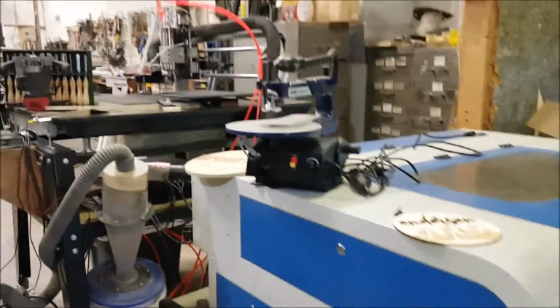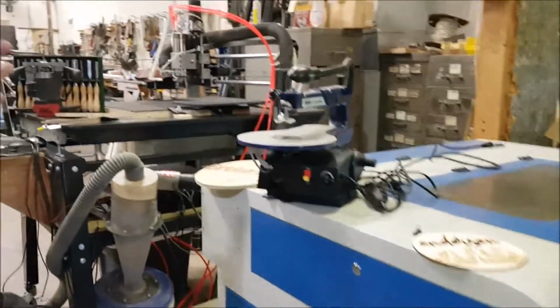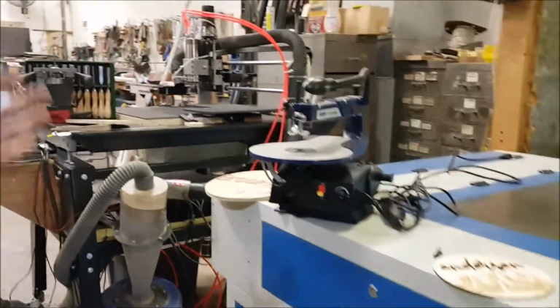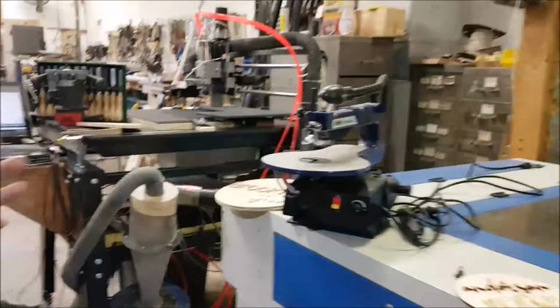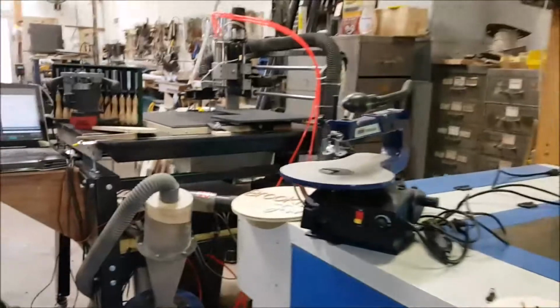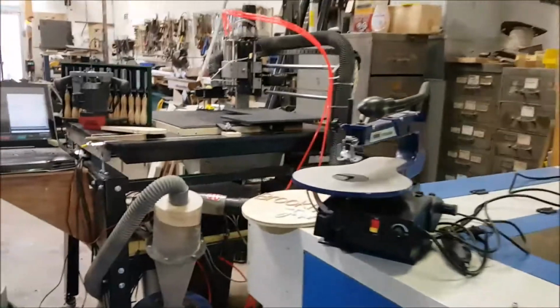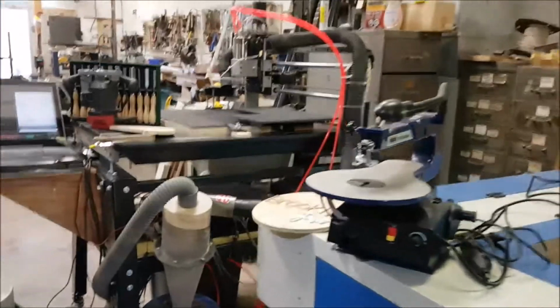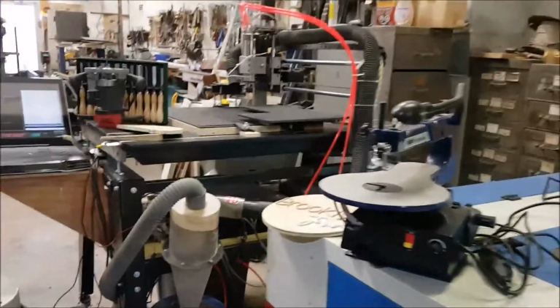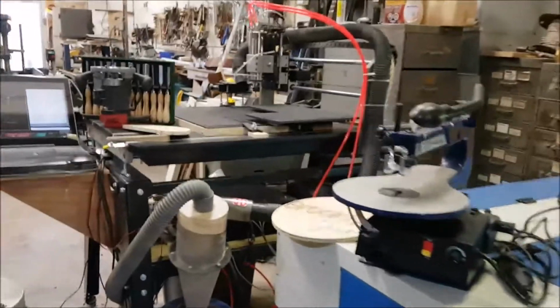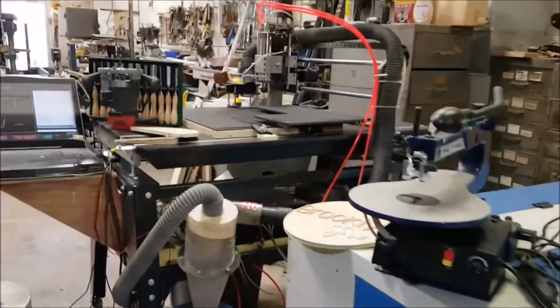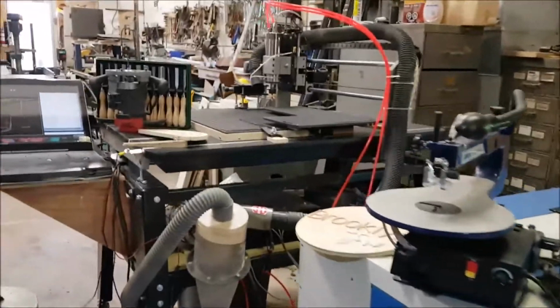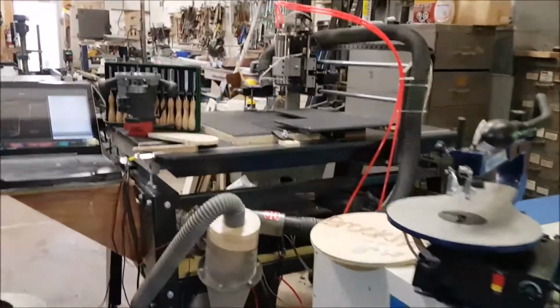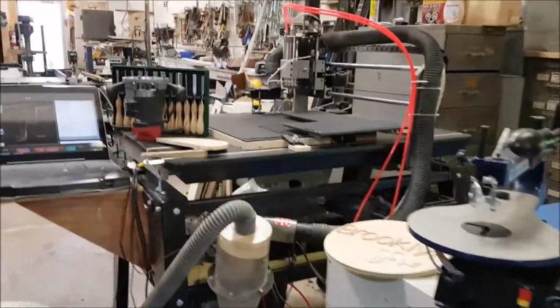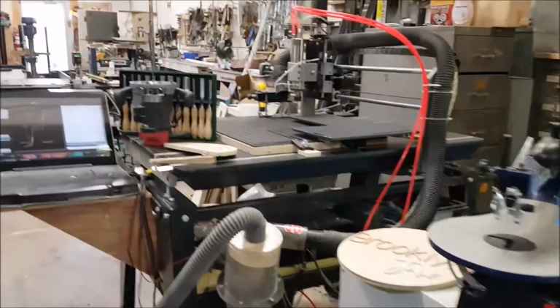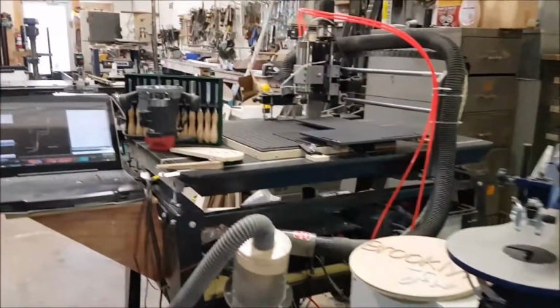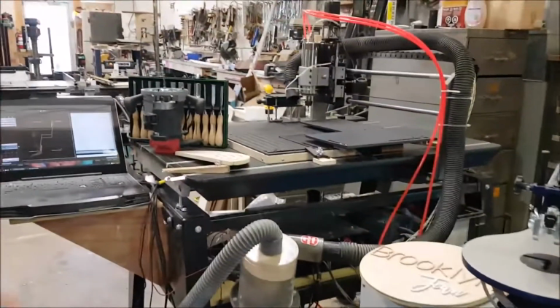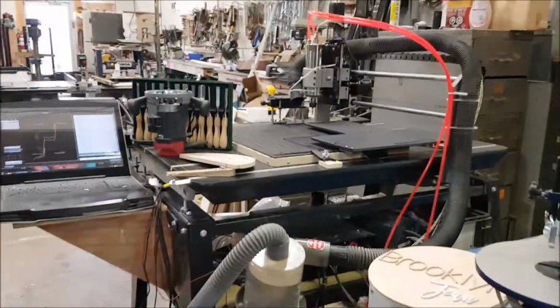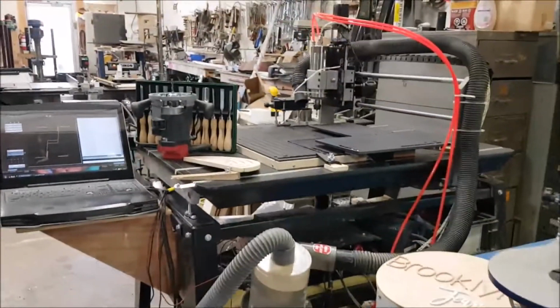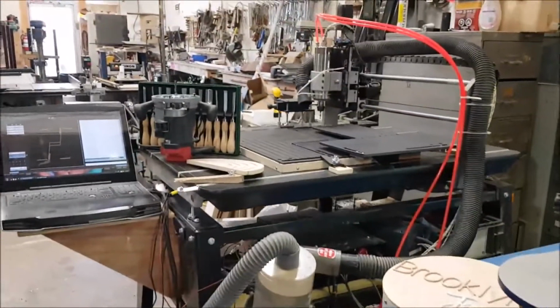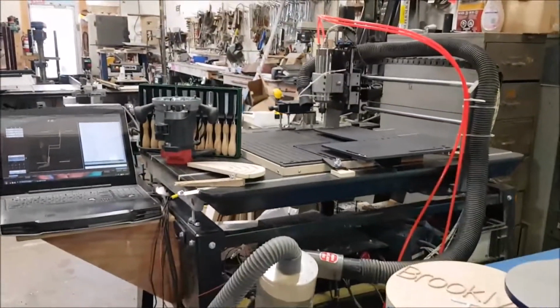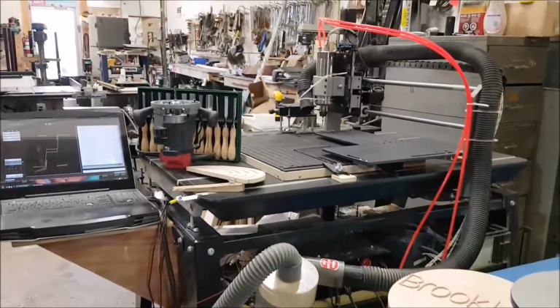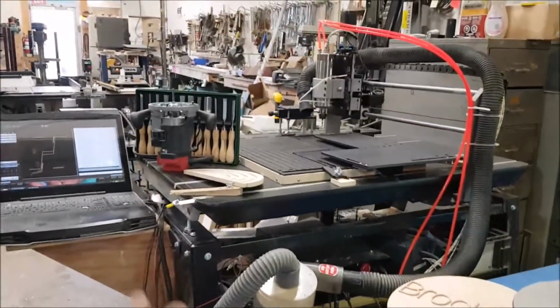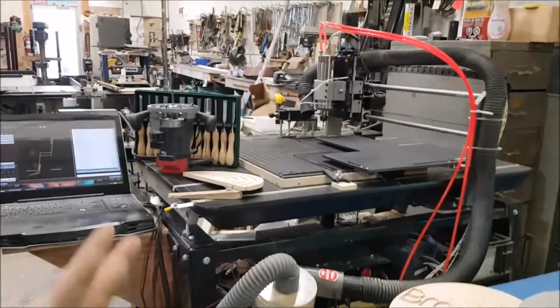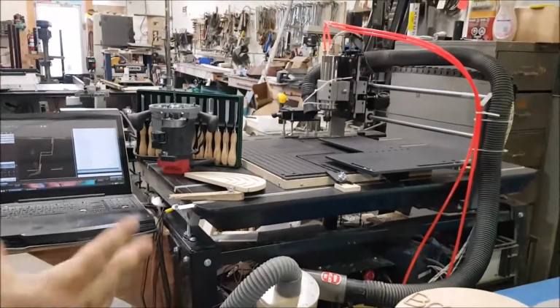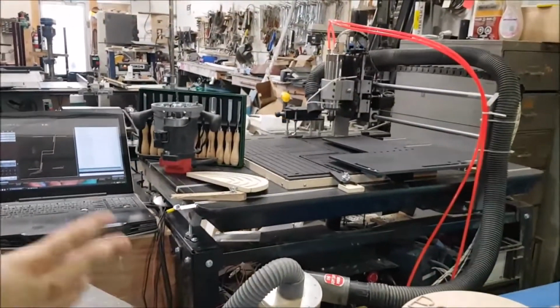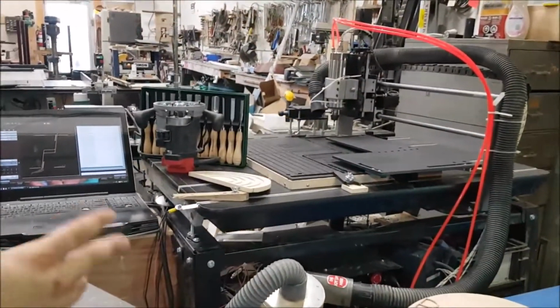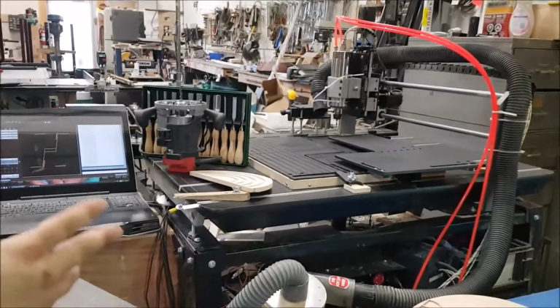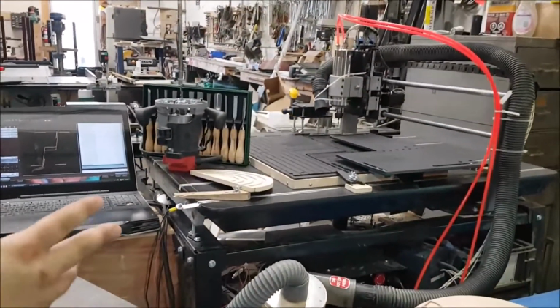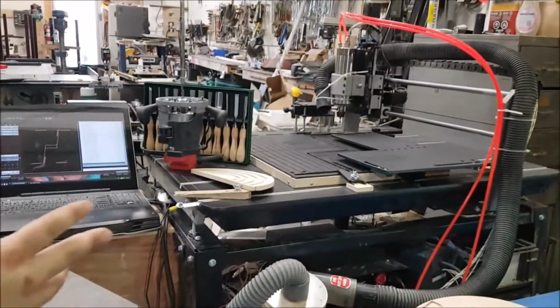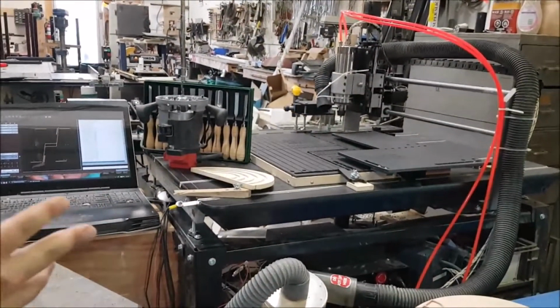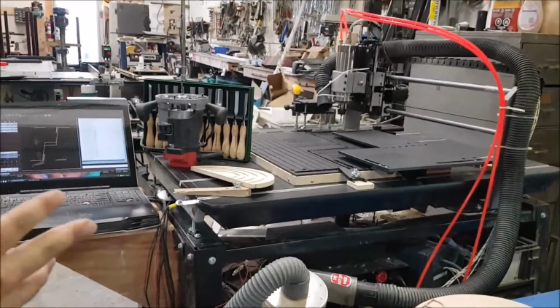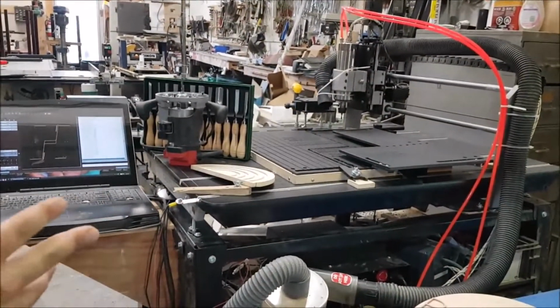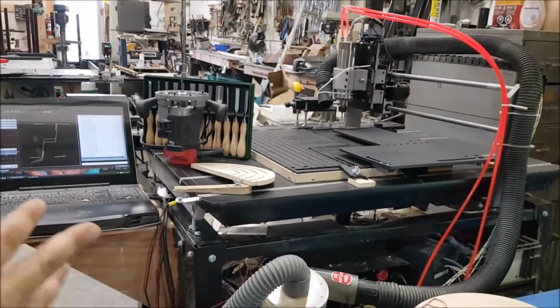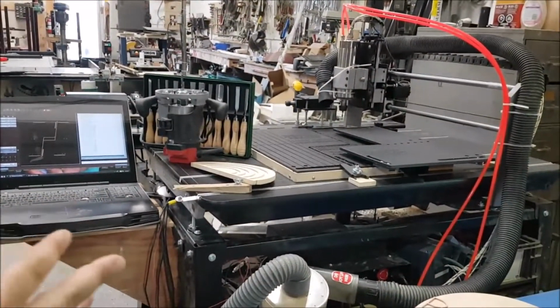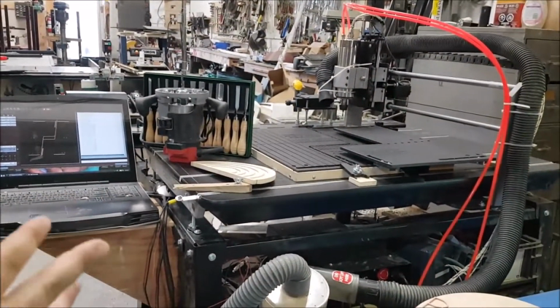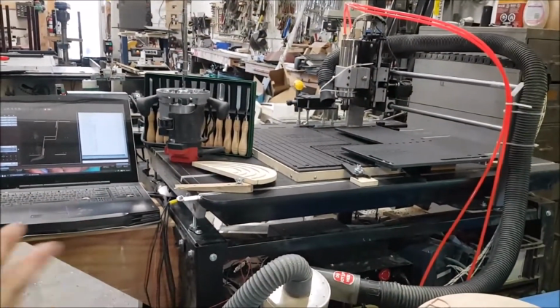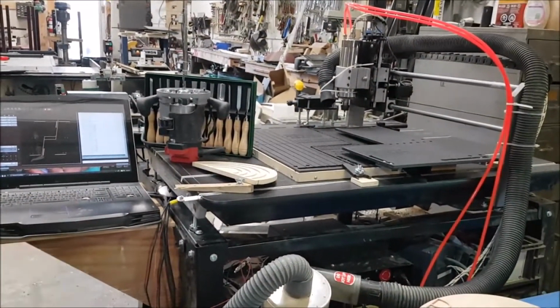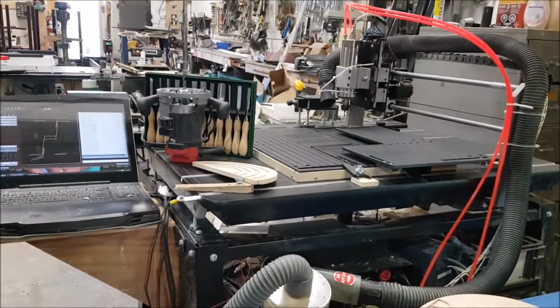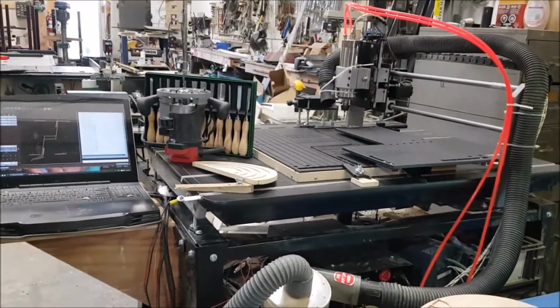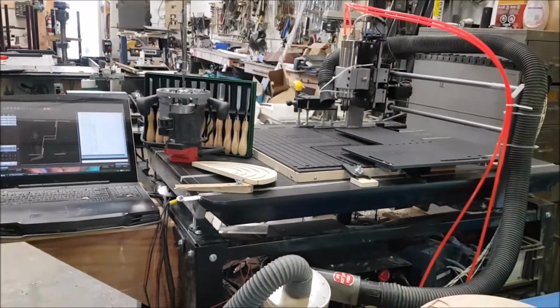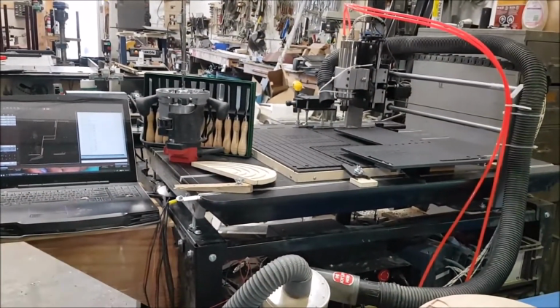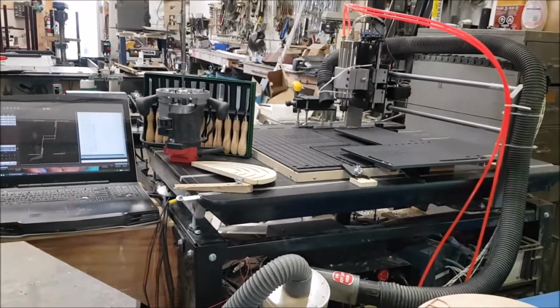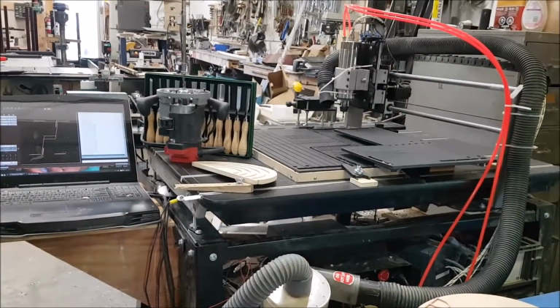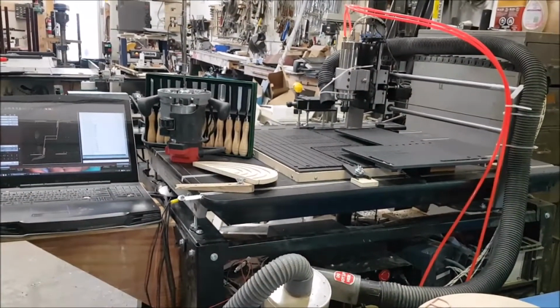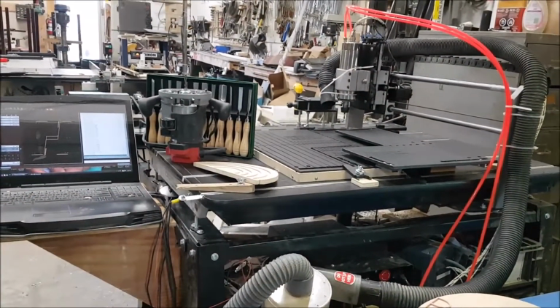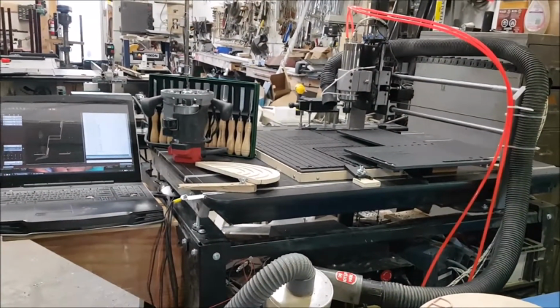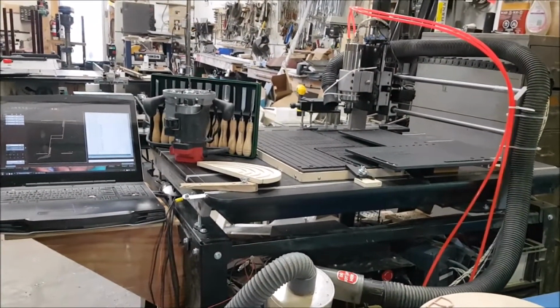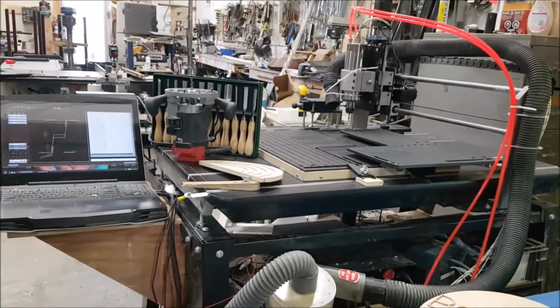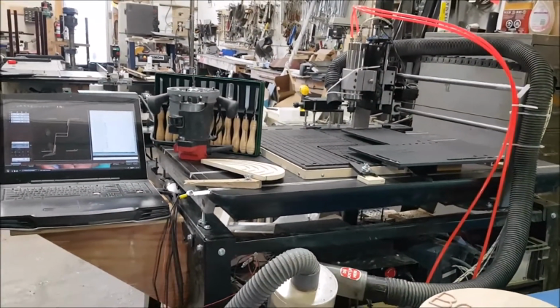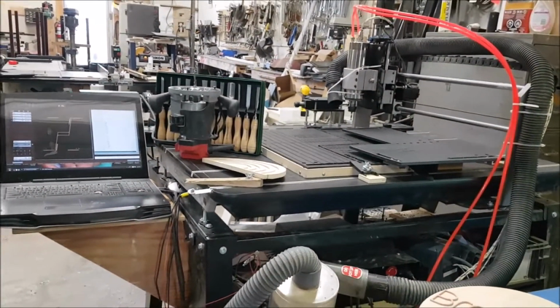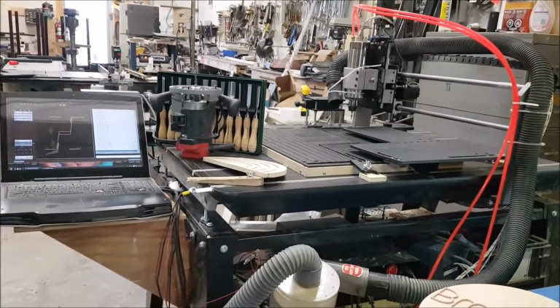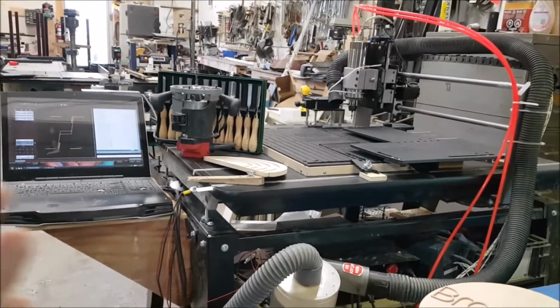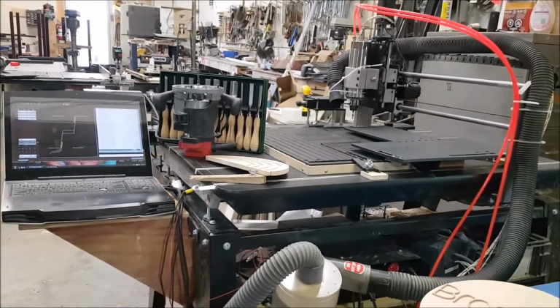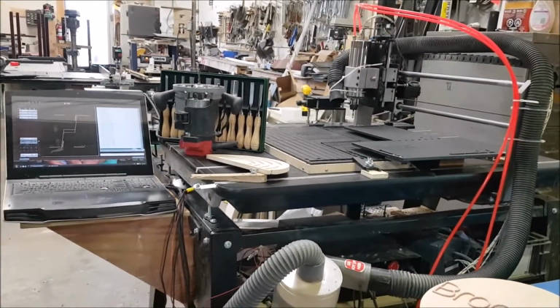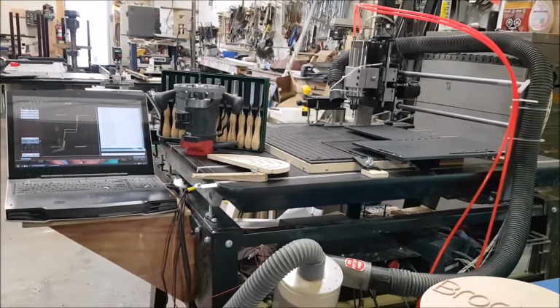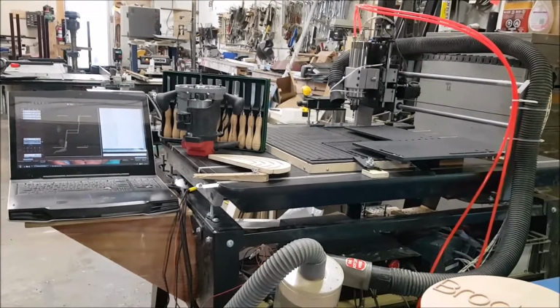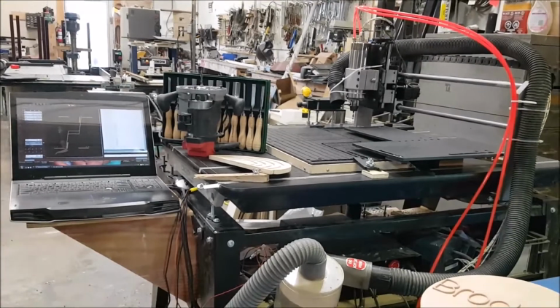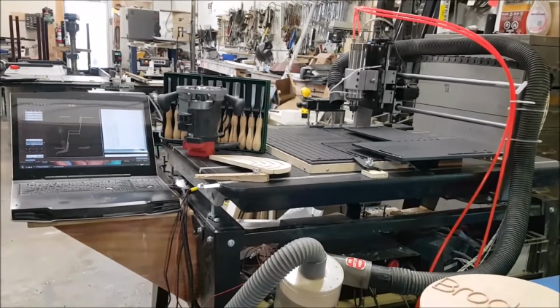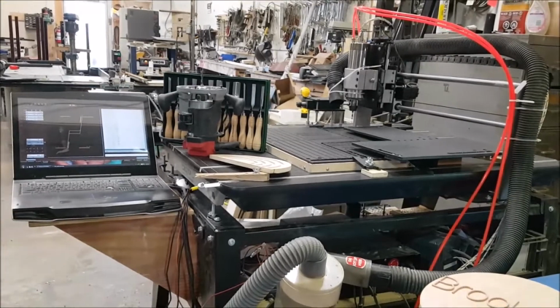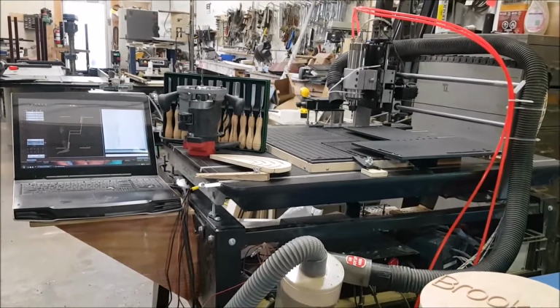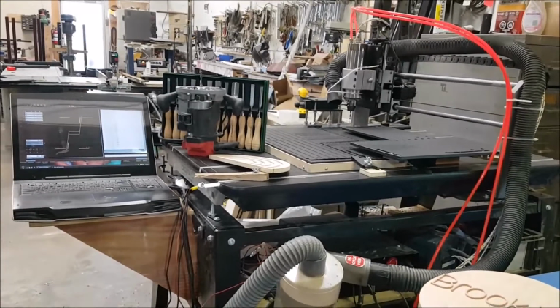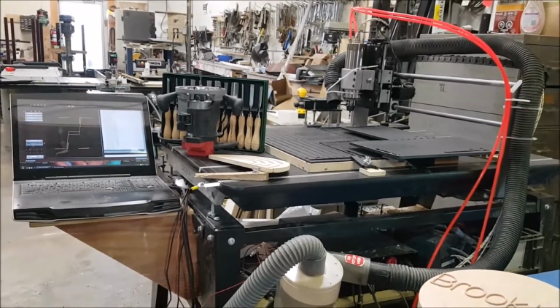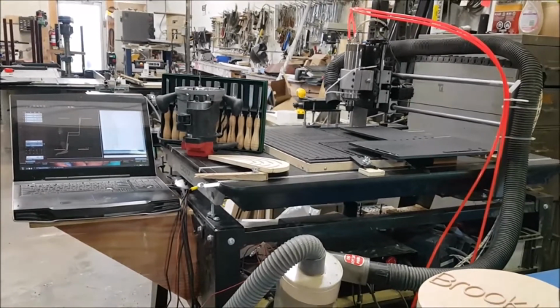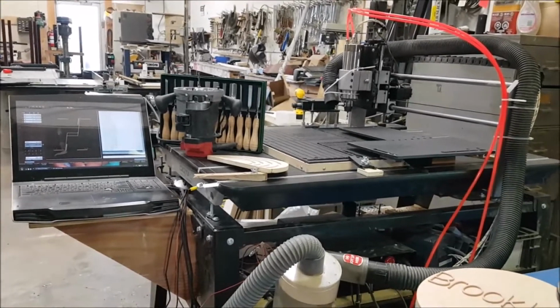Price-wise they are somewhat similar. CNCs are a little bit less generally, but they're kind of in the same ballpark.